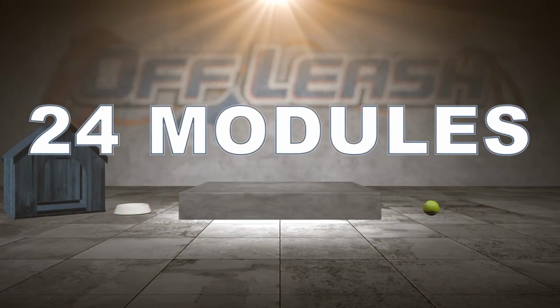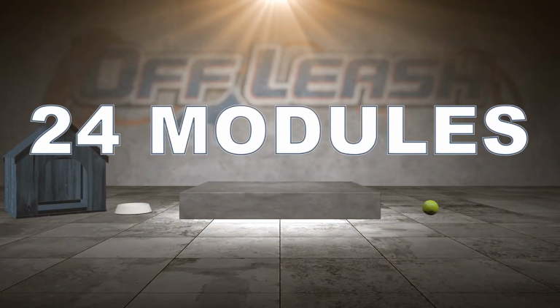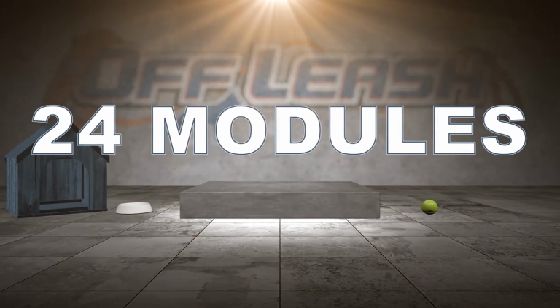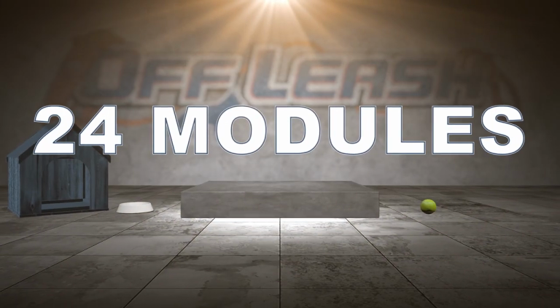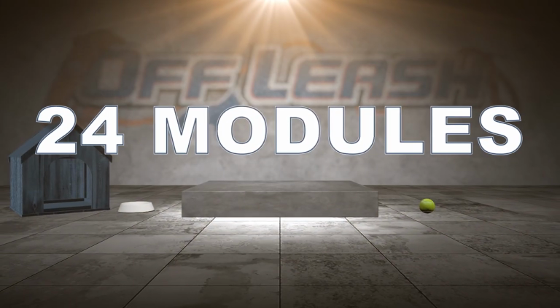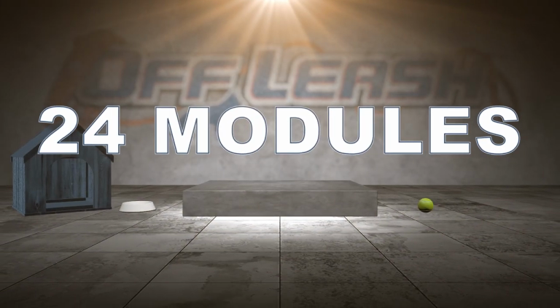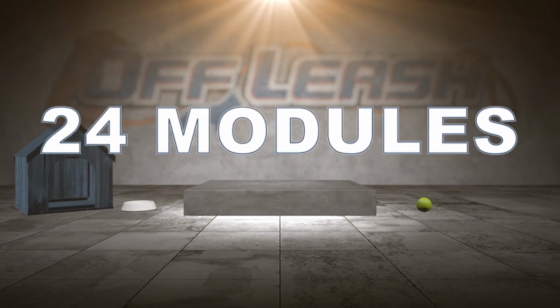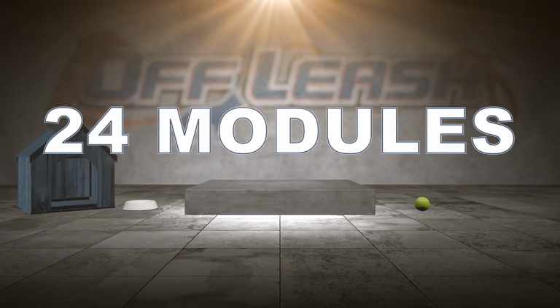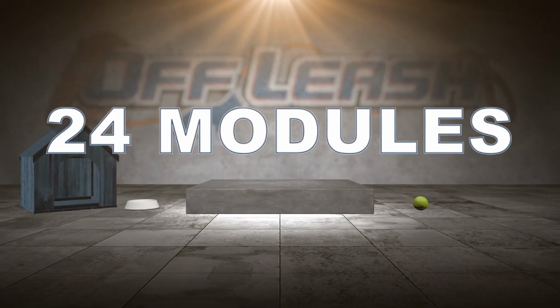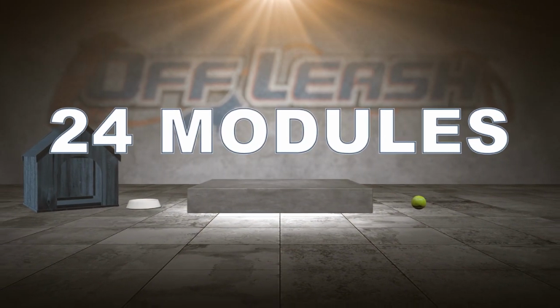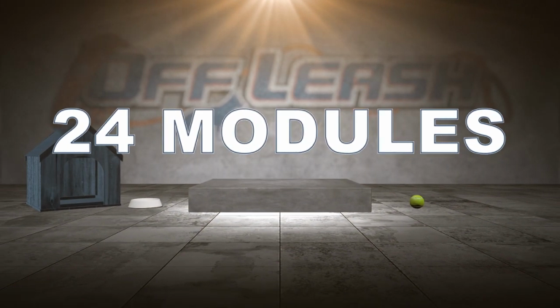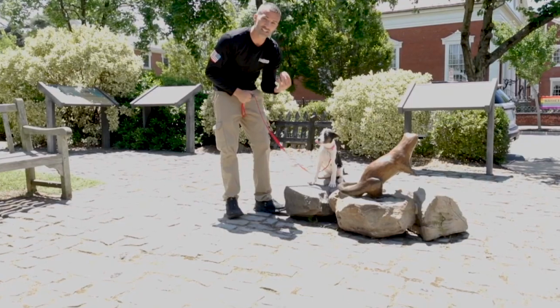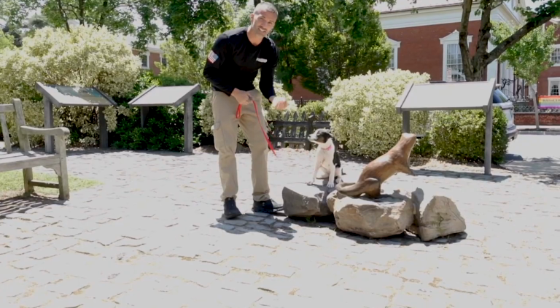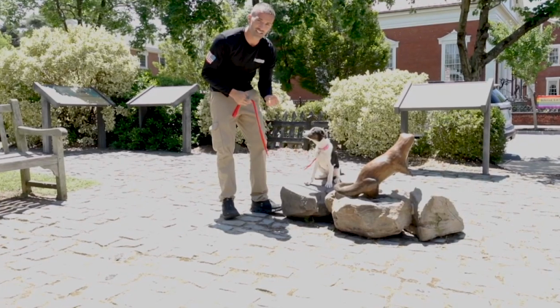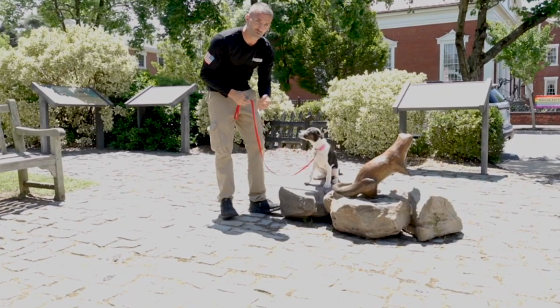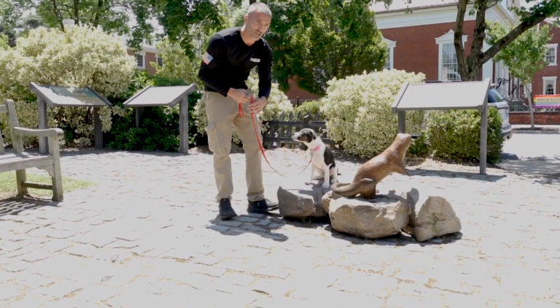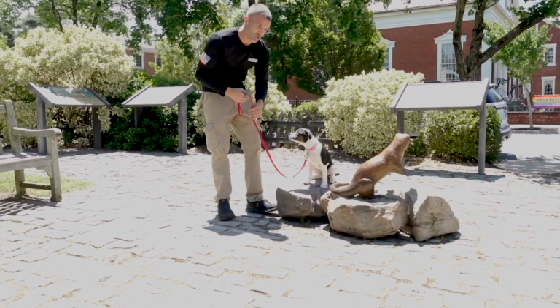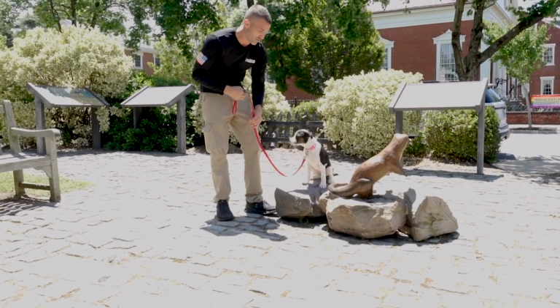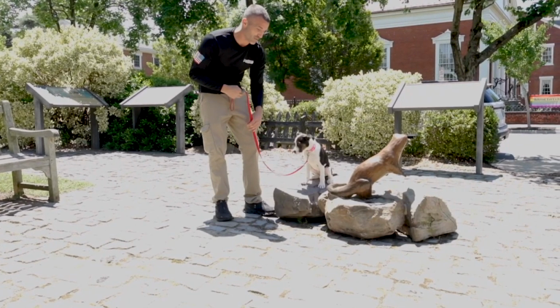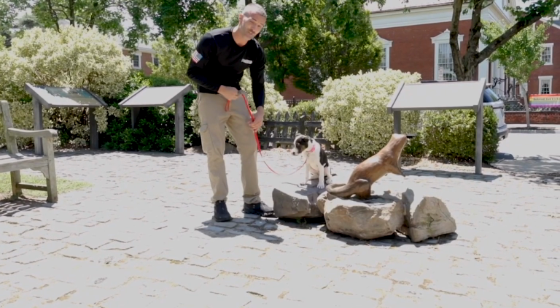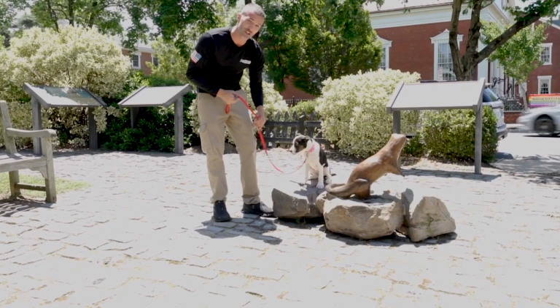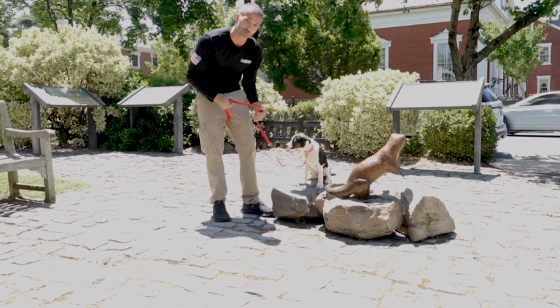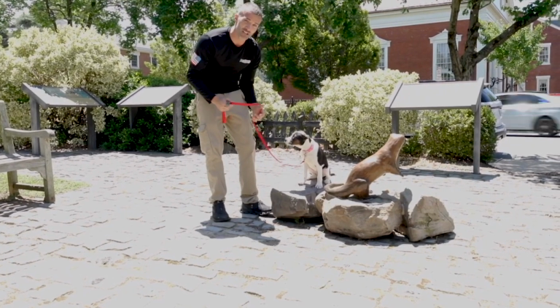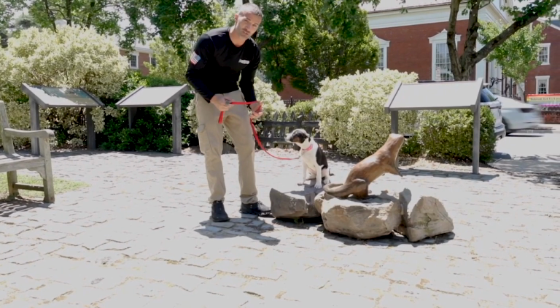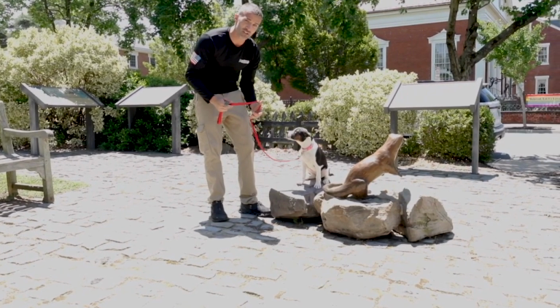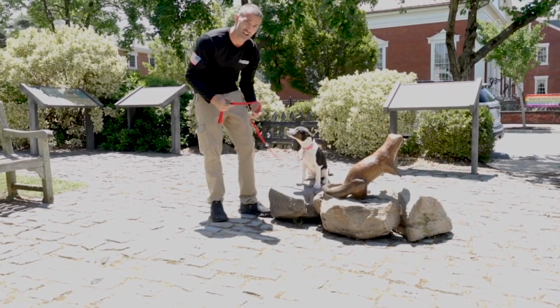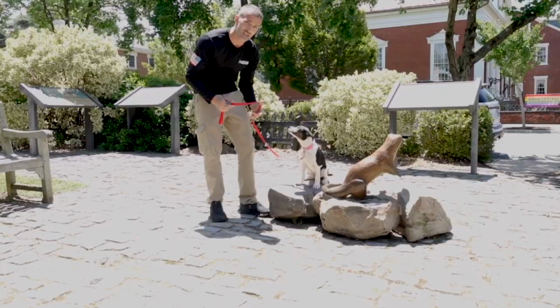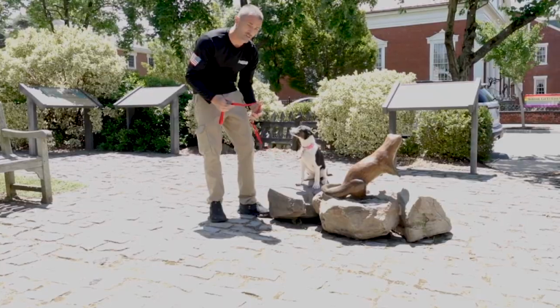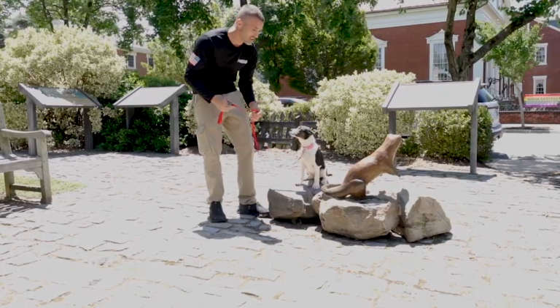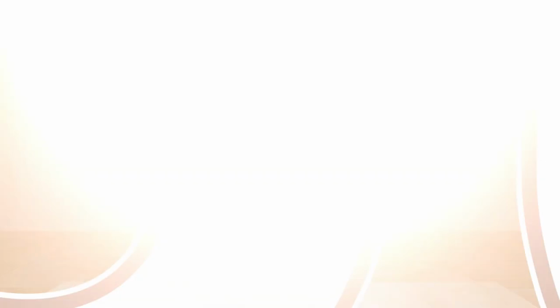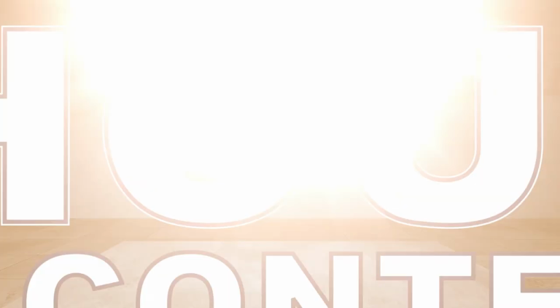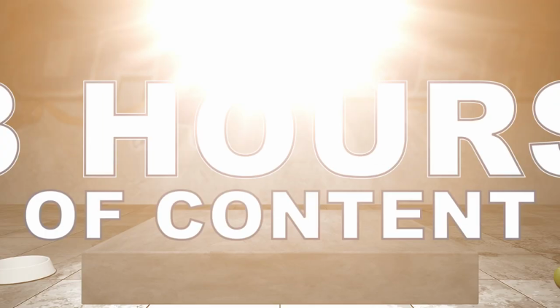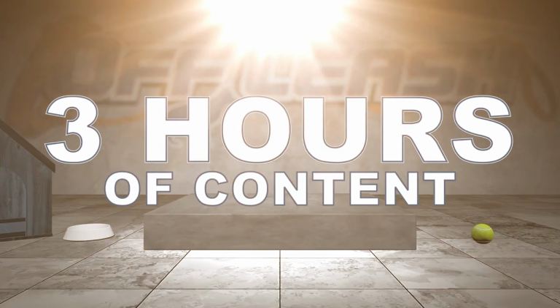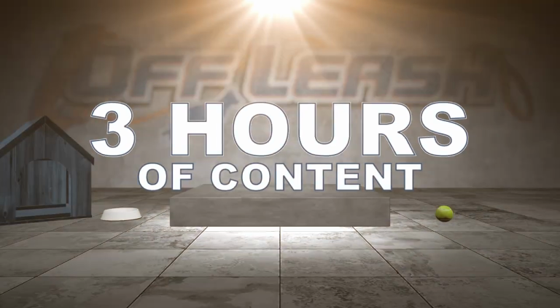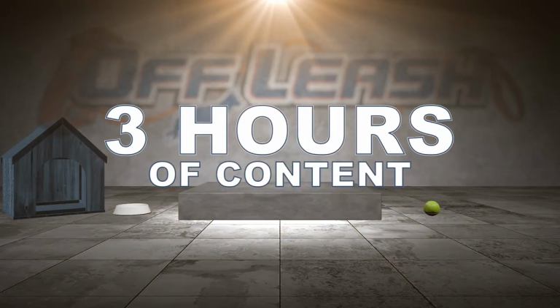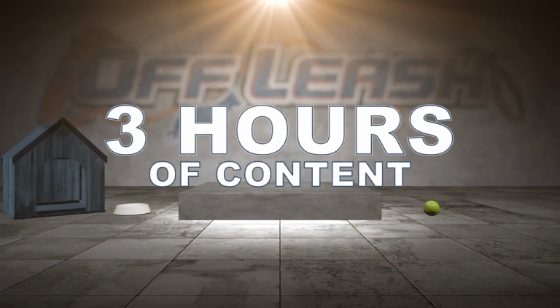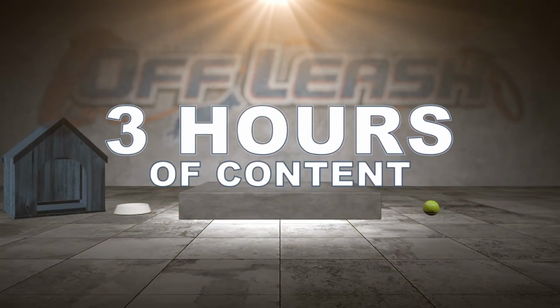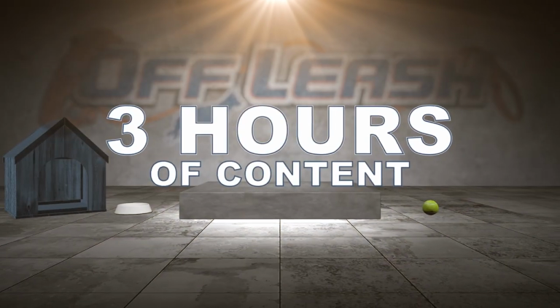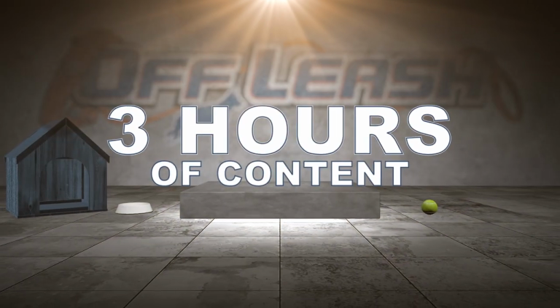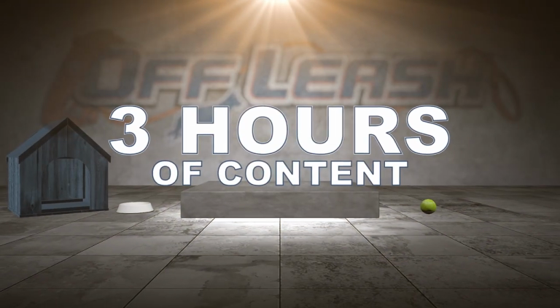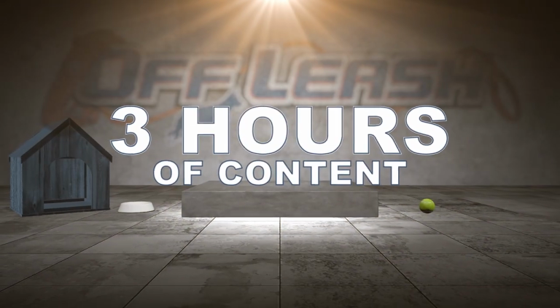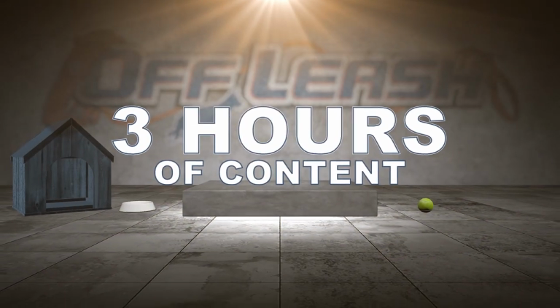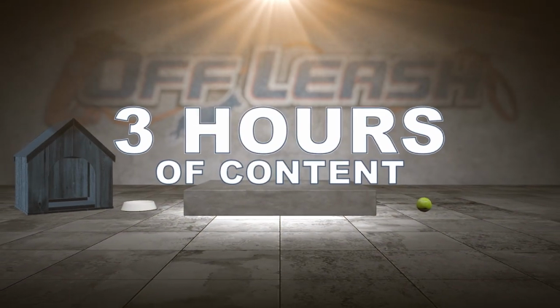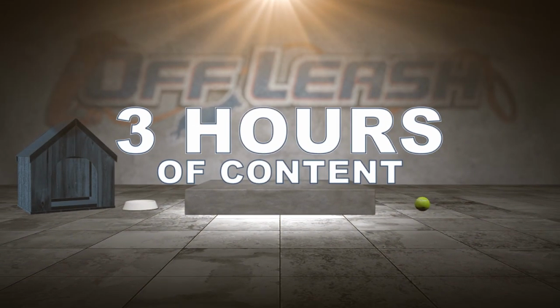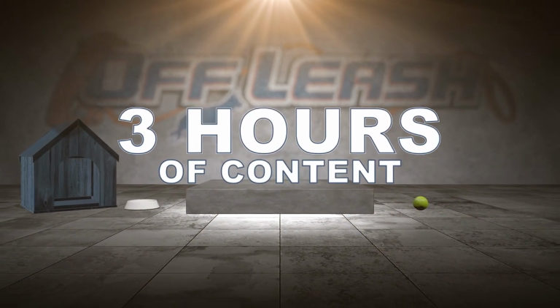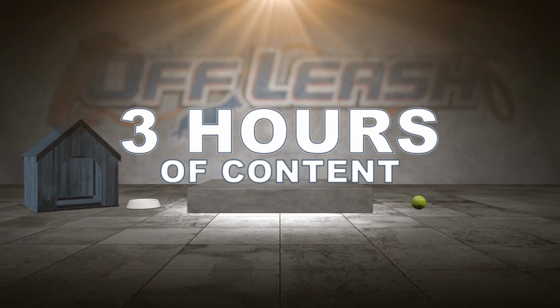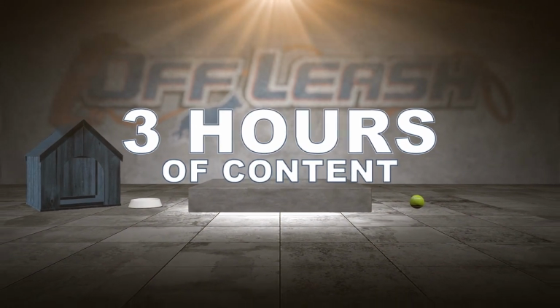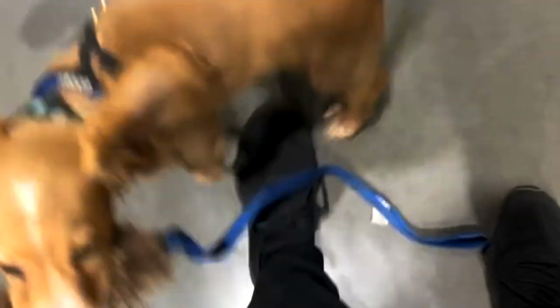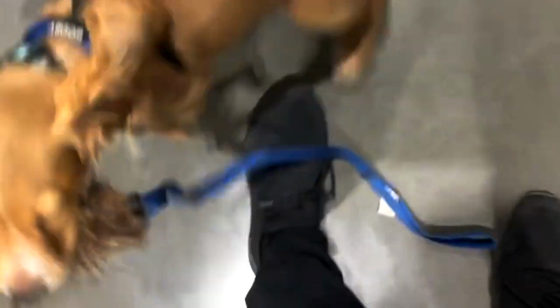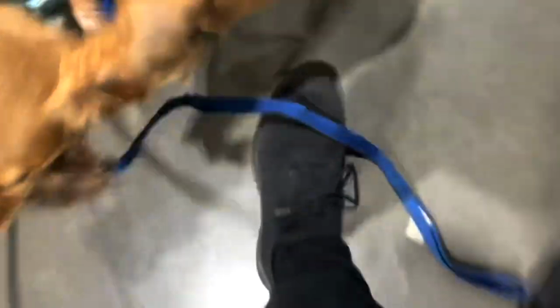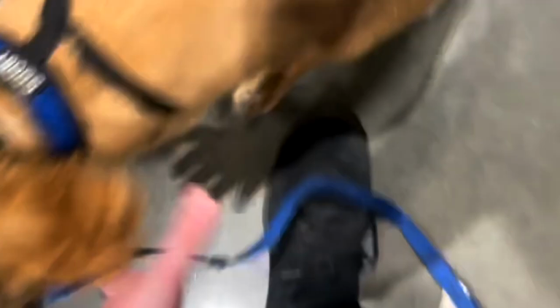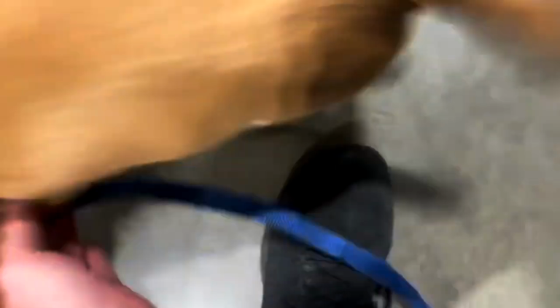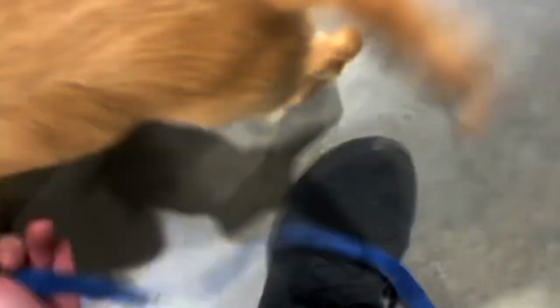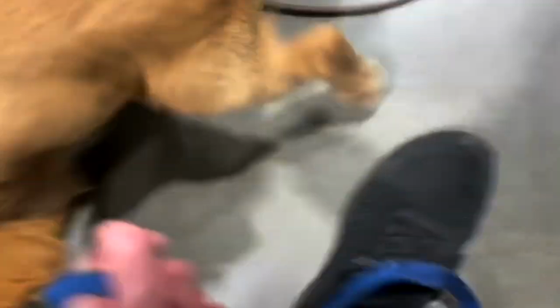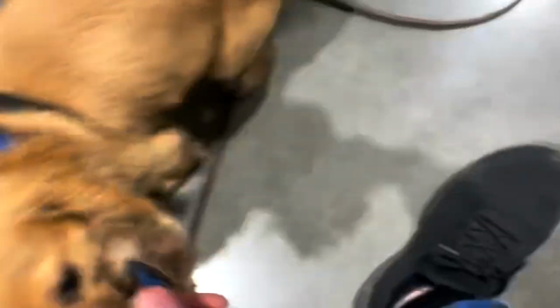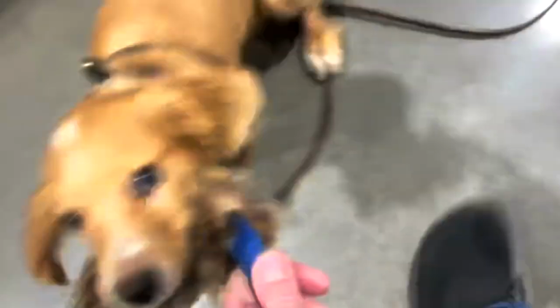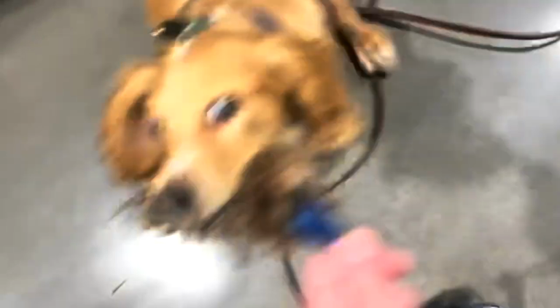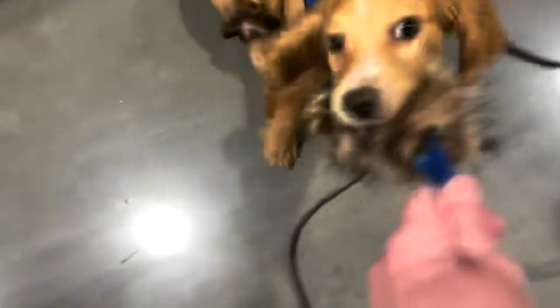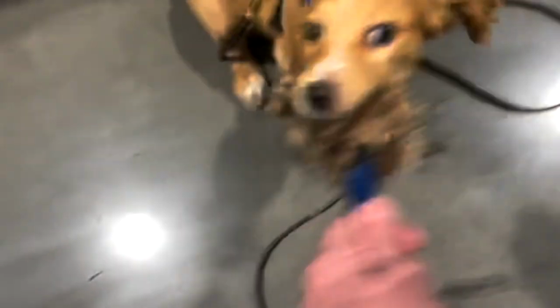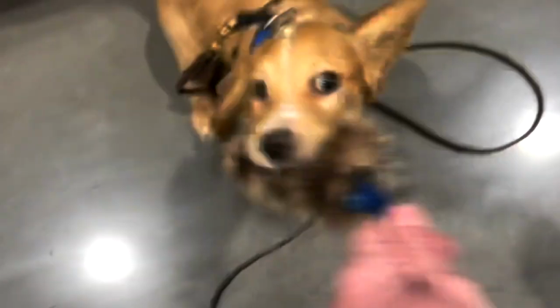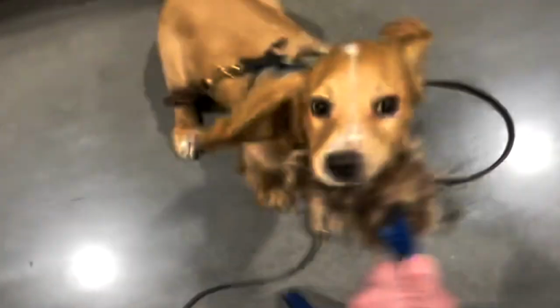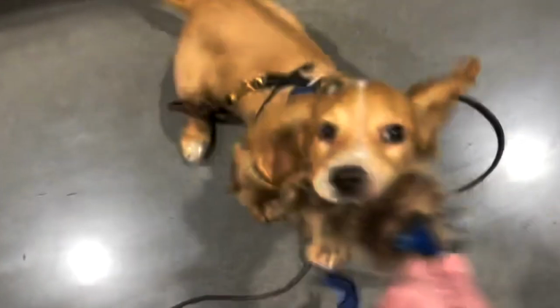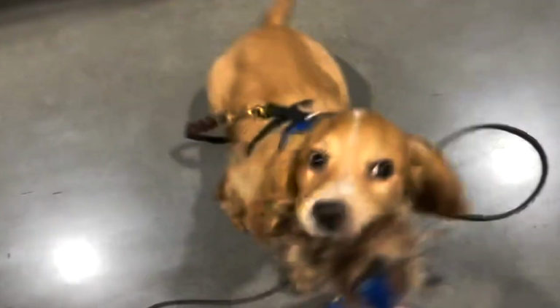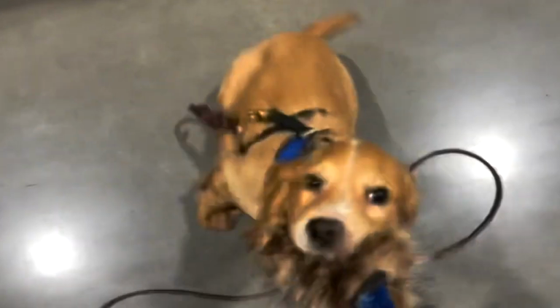We want to extinguish the fear-based behavior. A great way you can wear out your dog is playing a tug game.